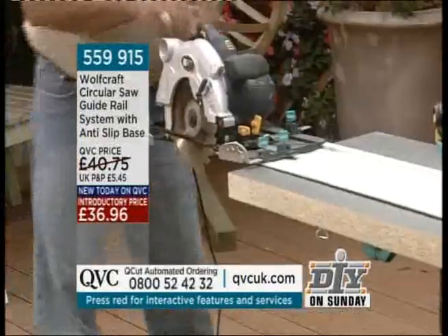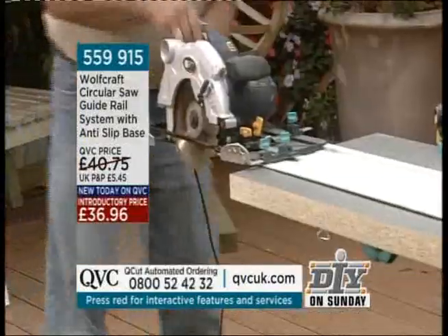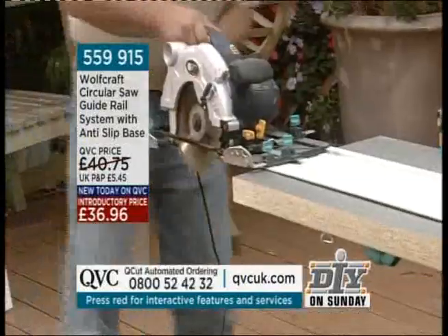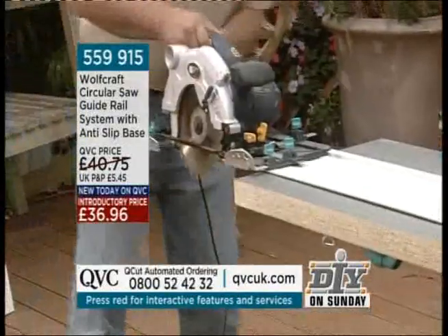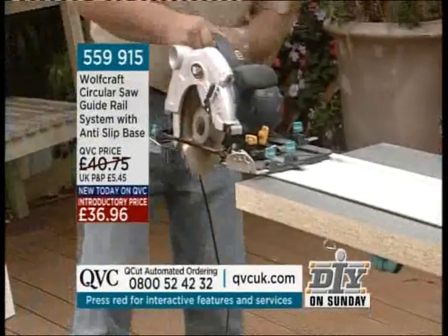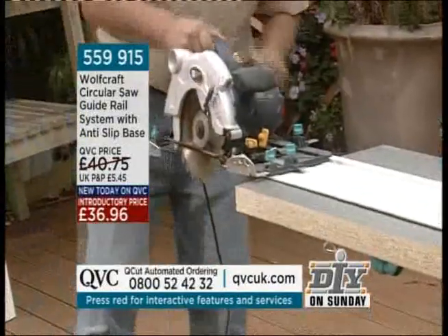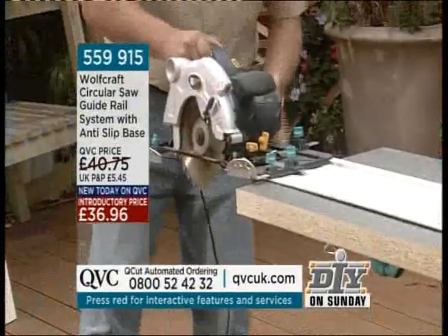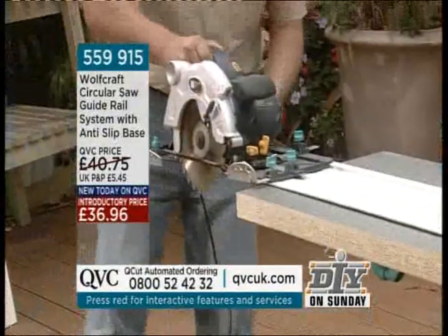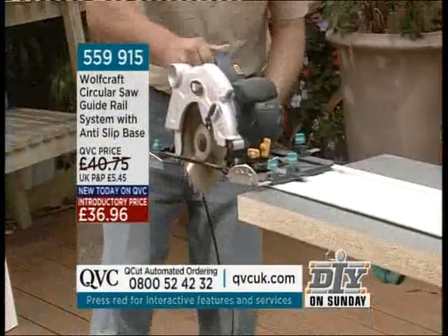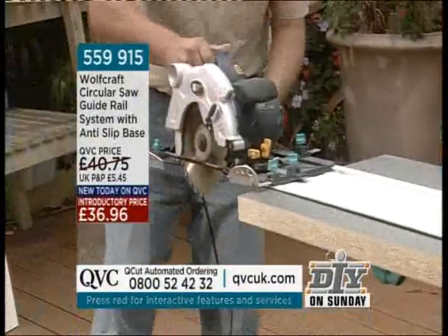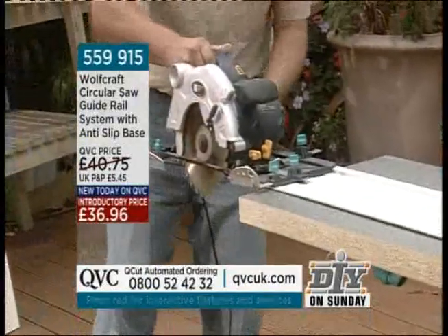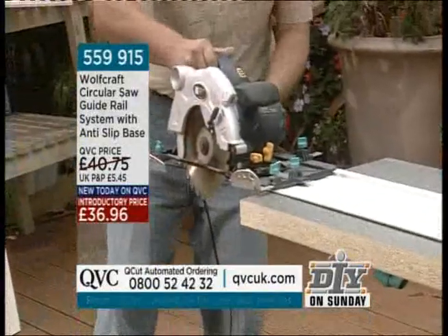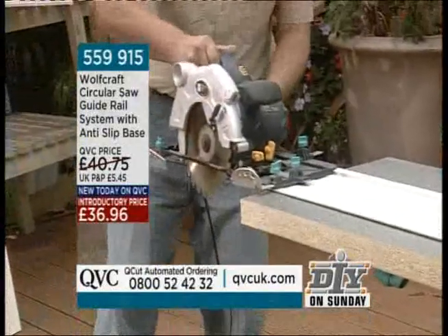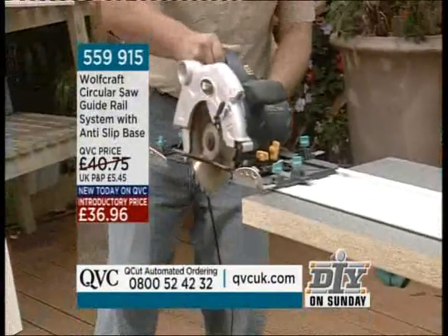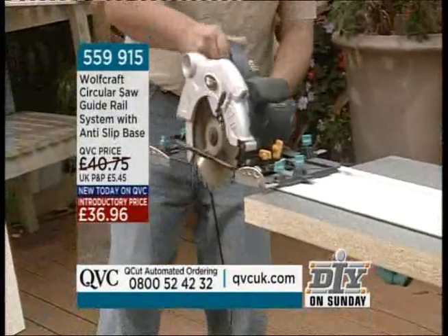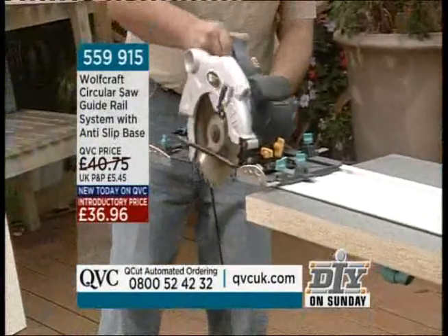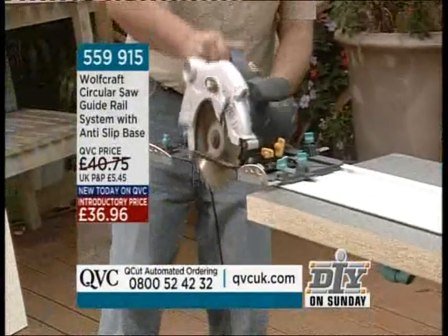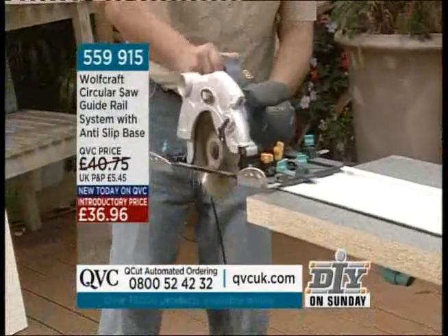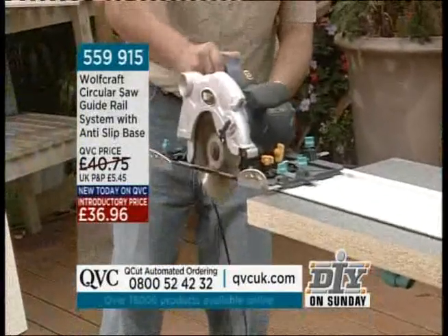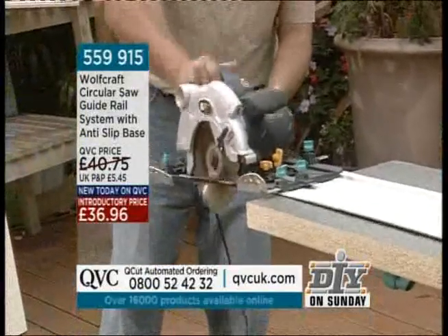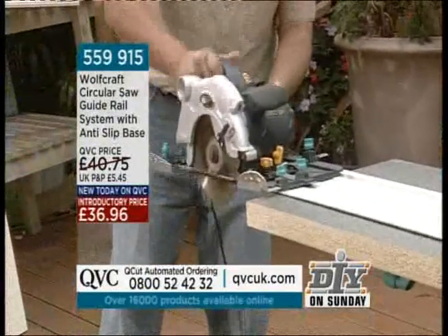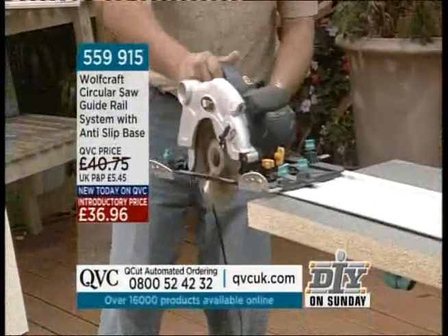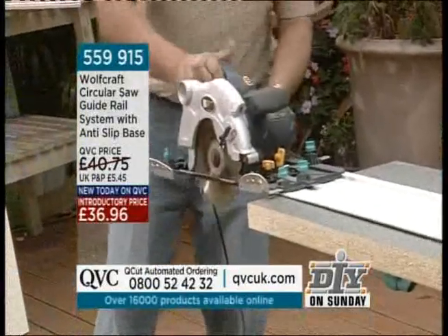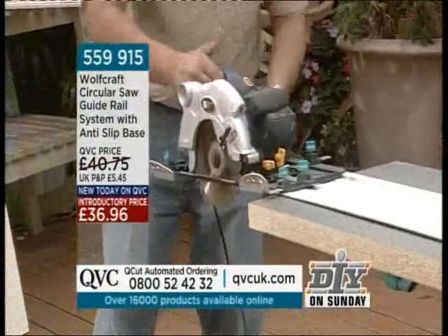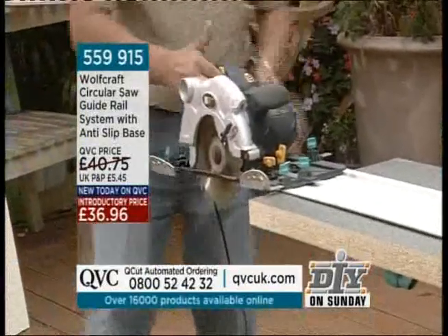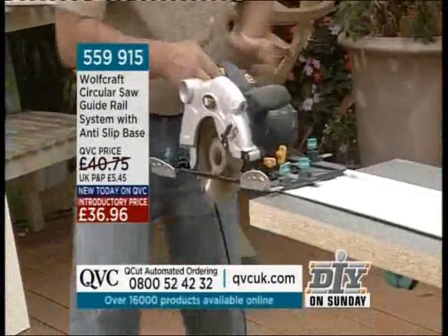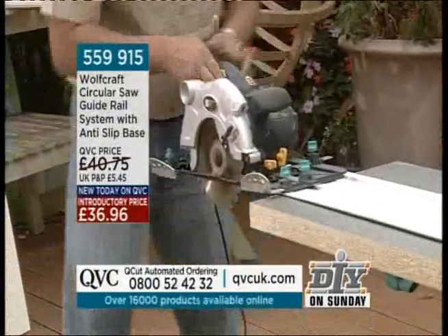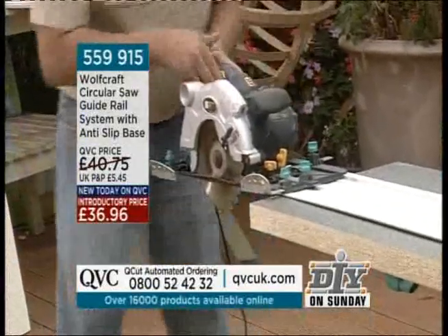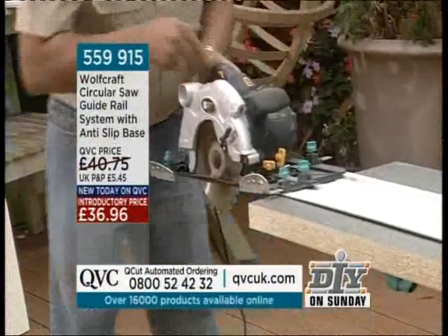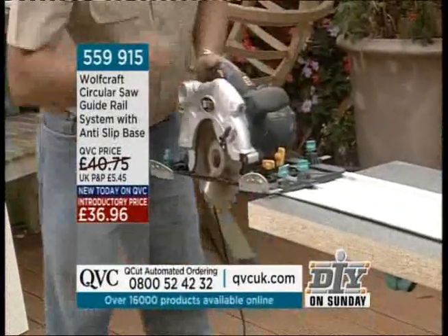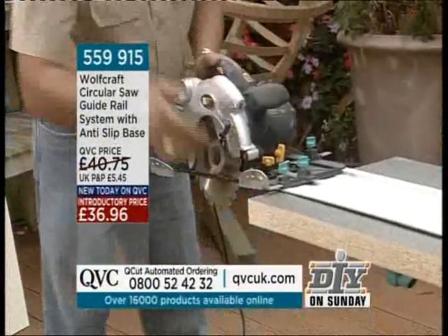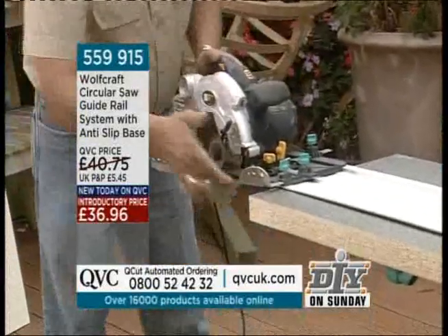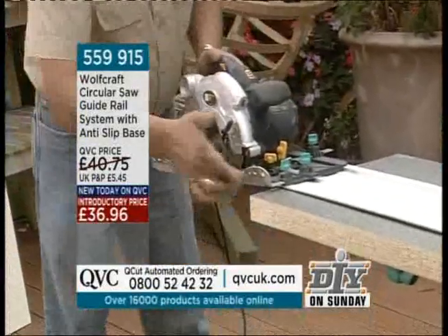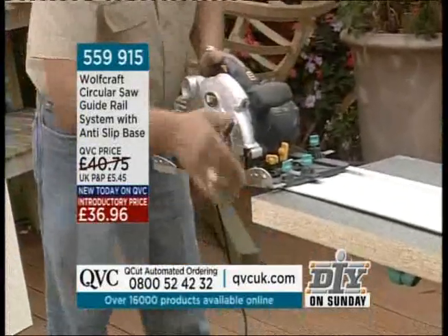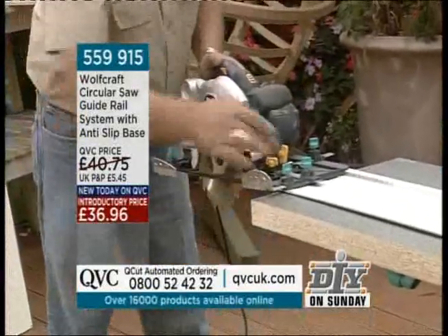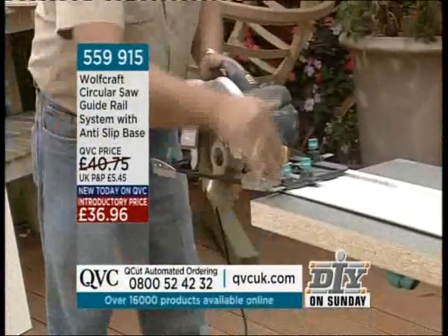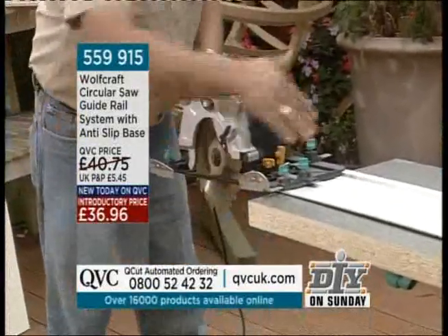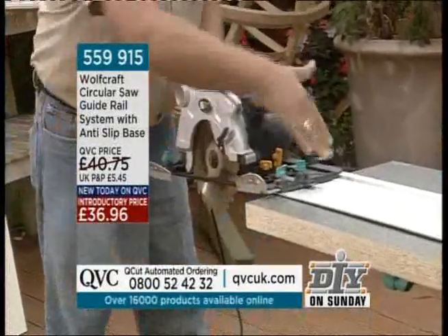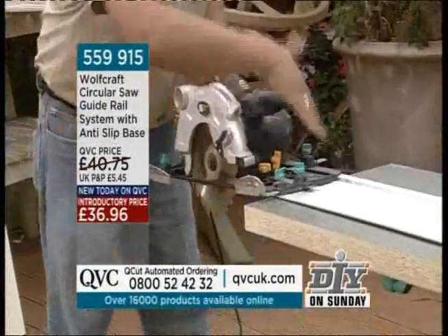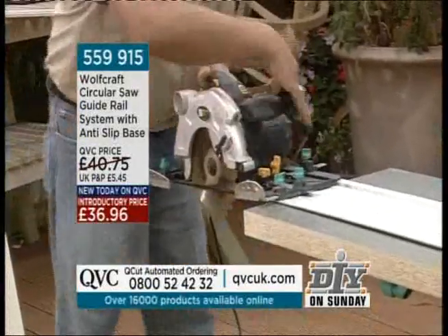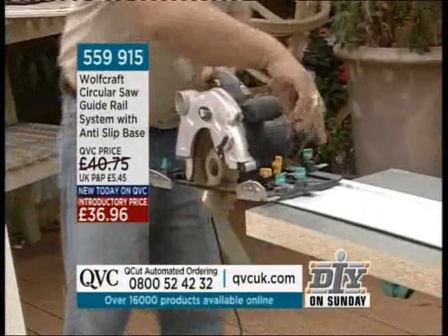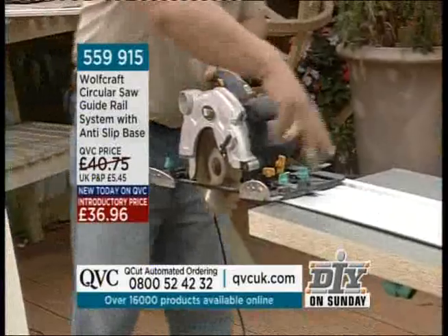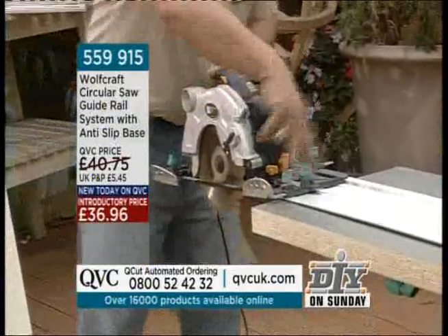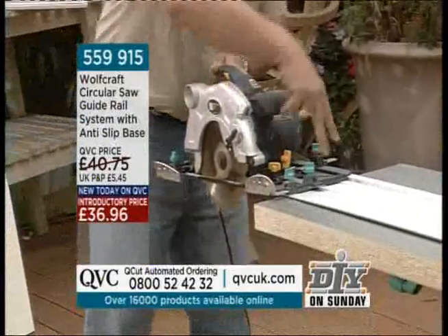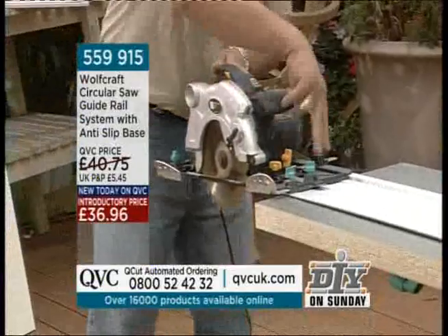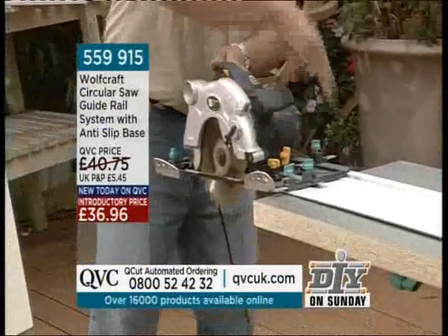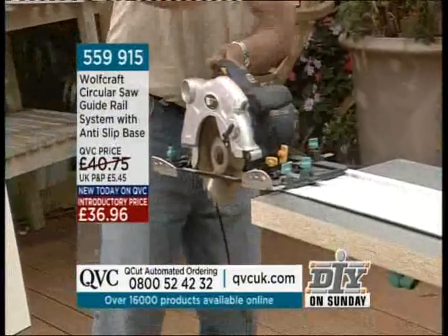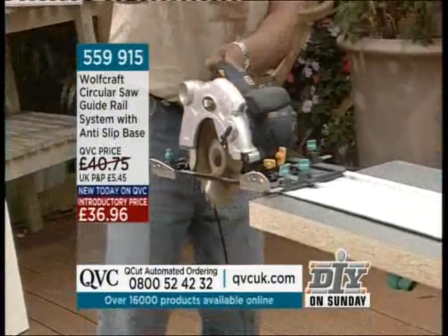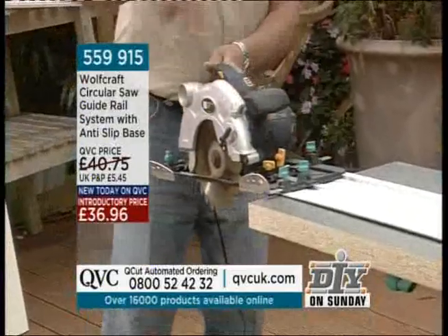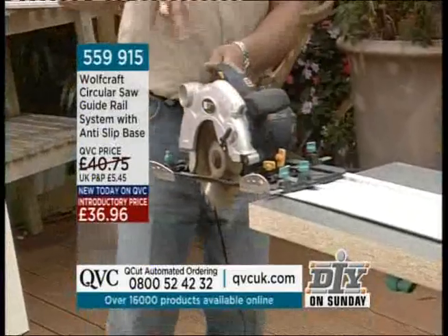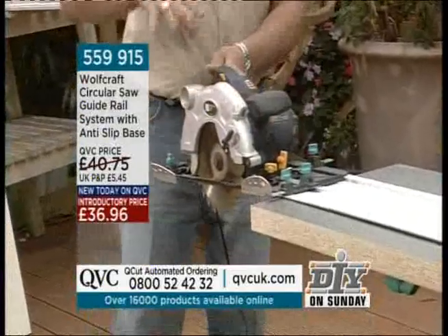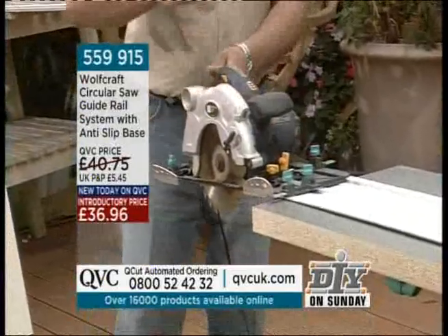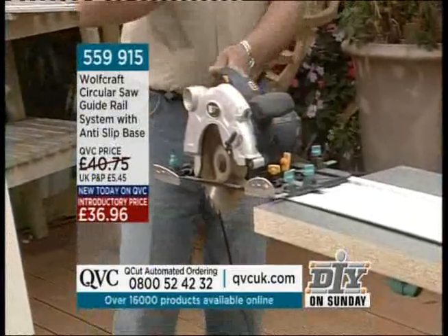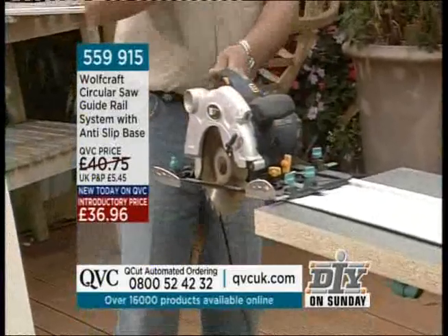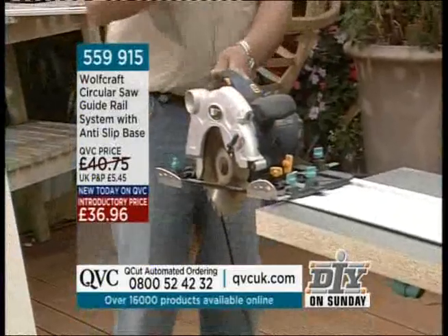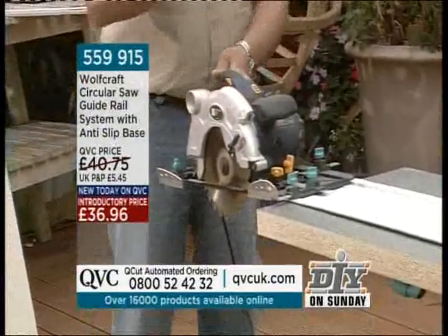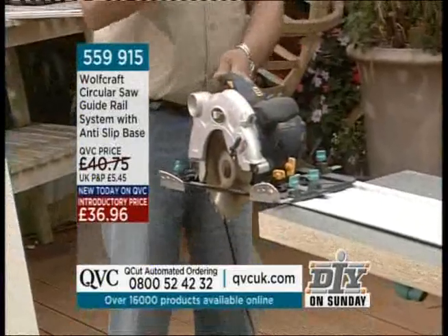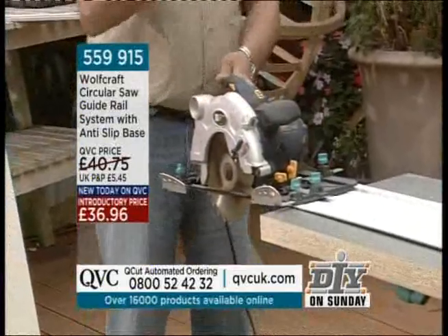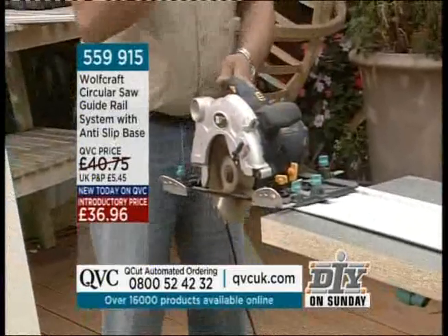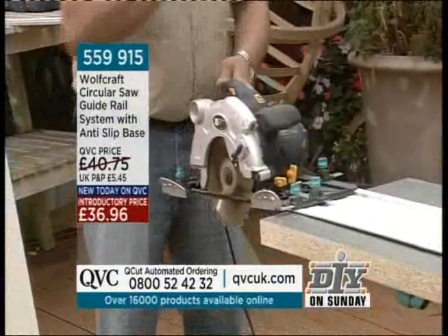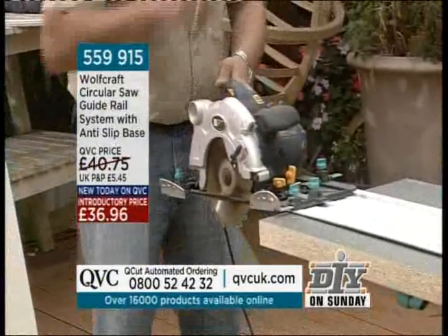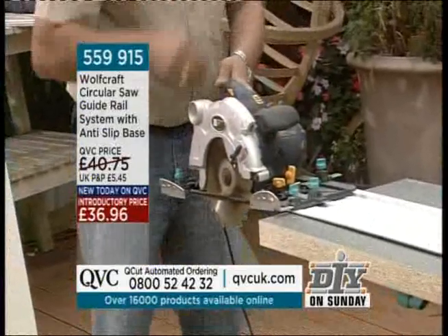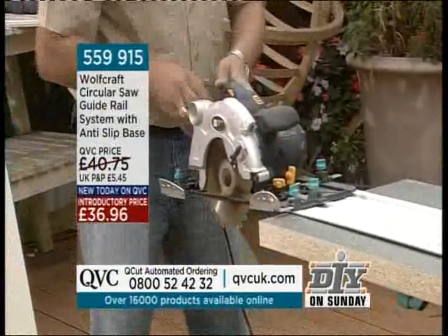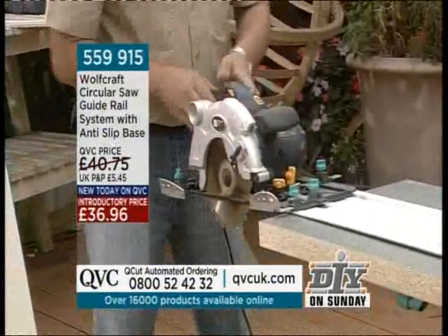Now you clip your saw into your guide rail, and you just adjust these here to fit your circular saw.